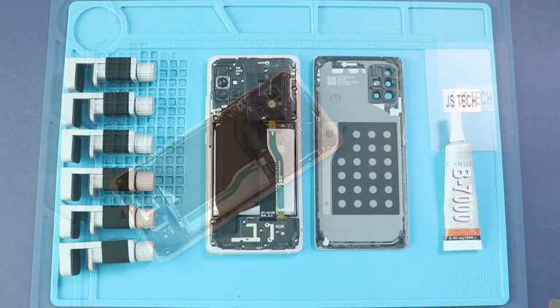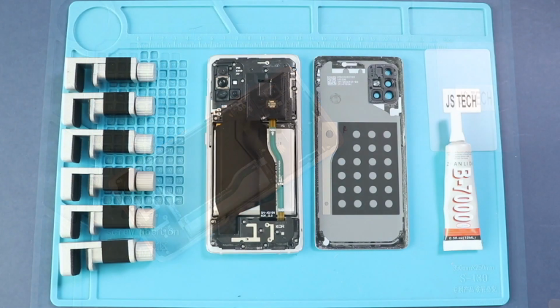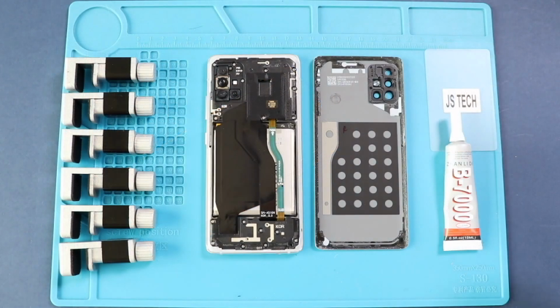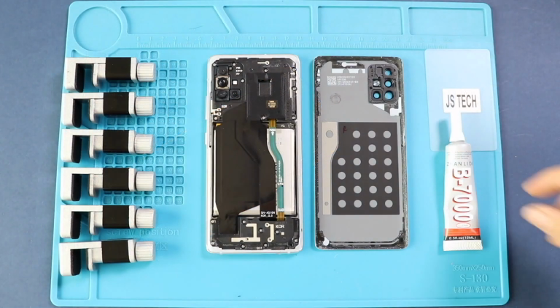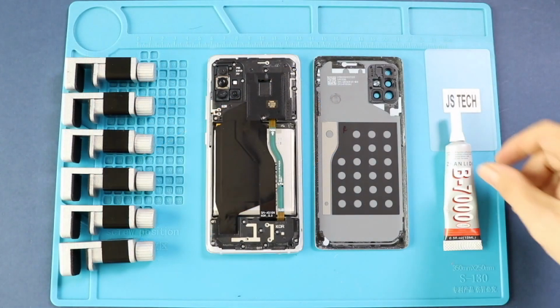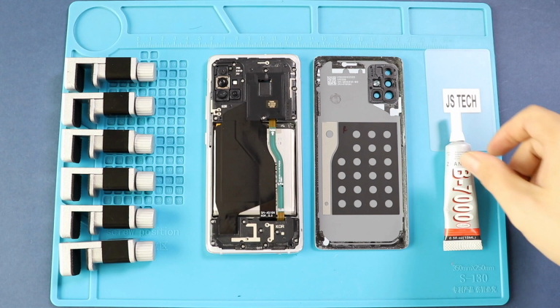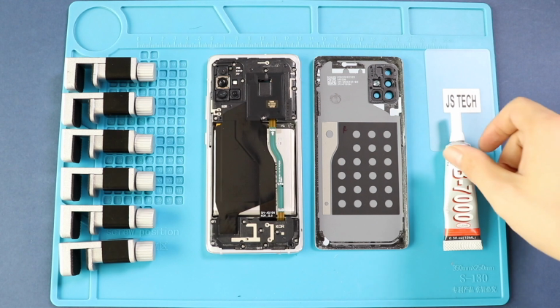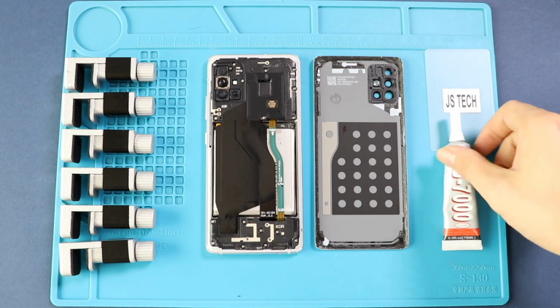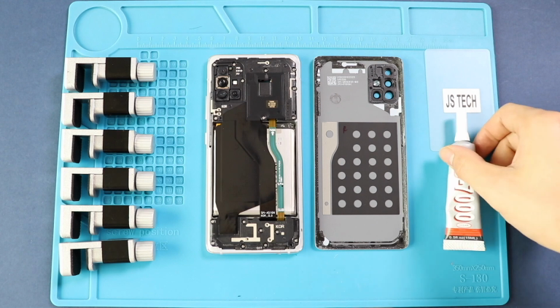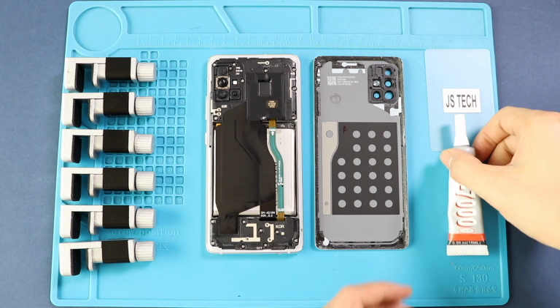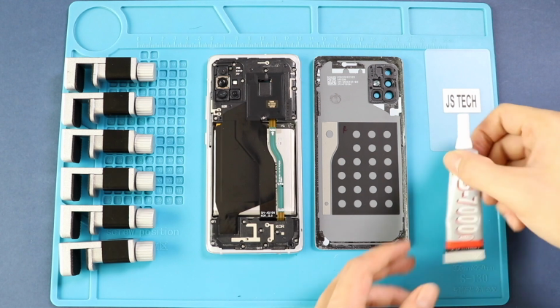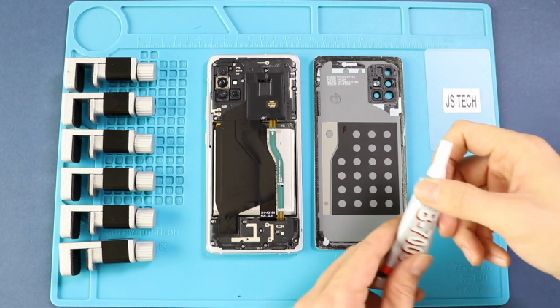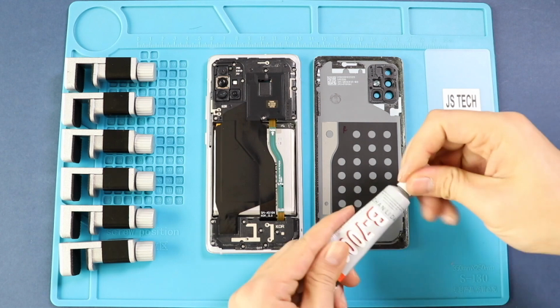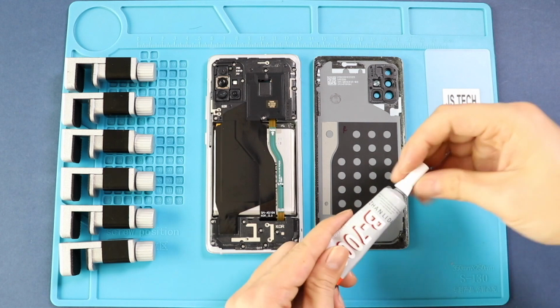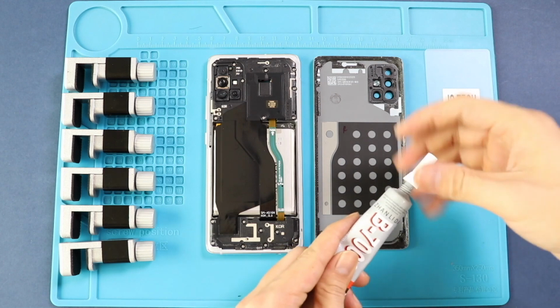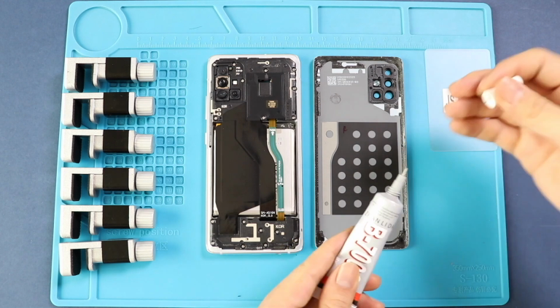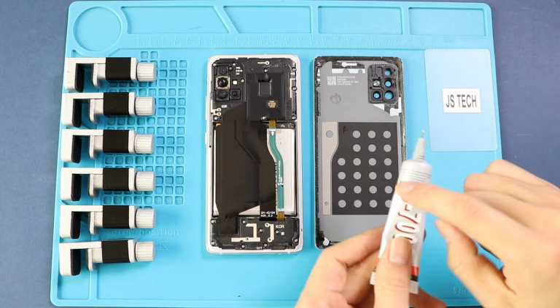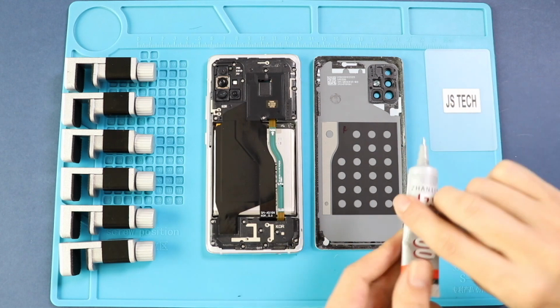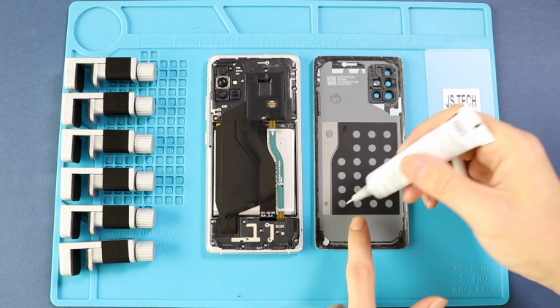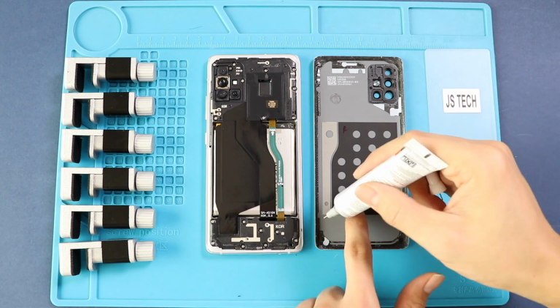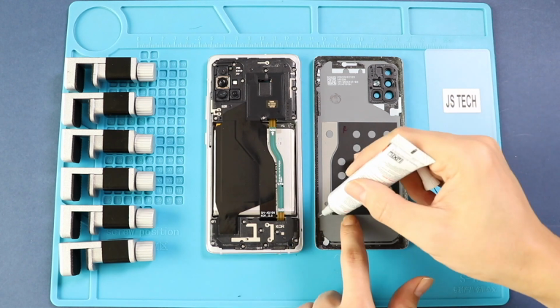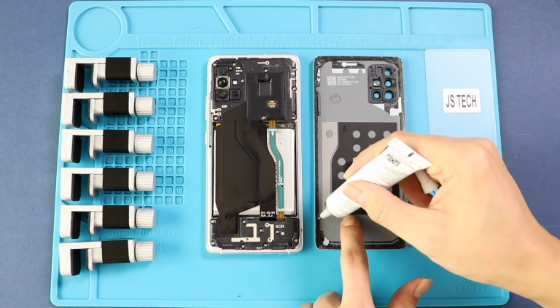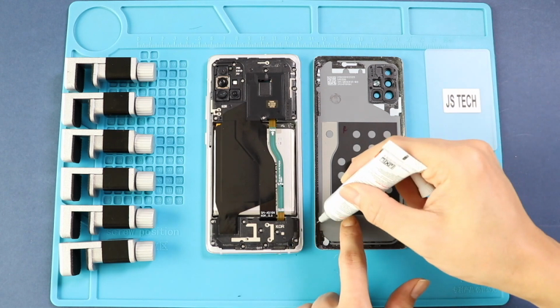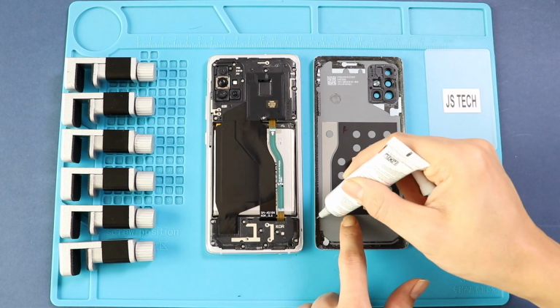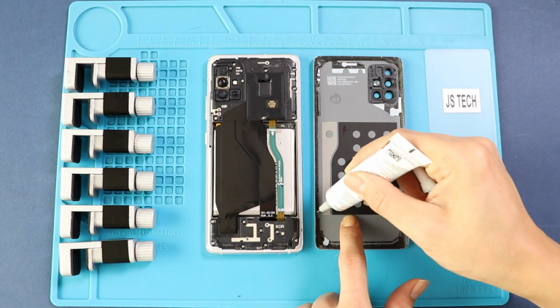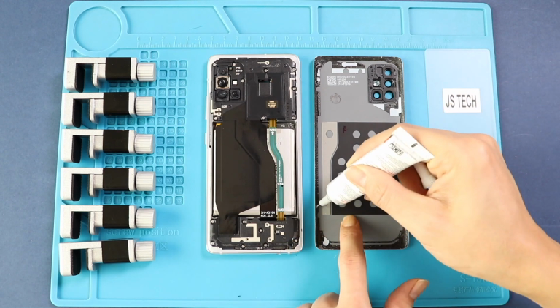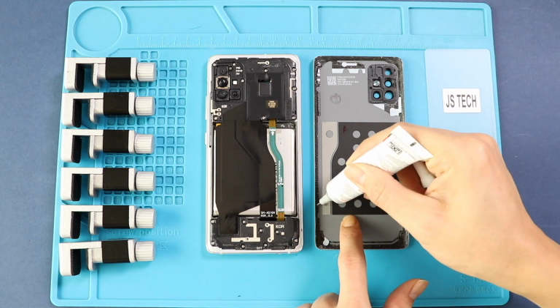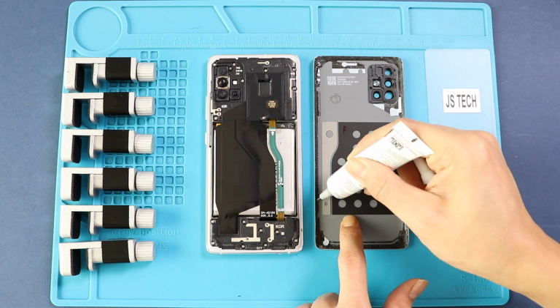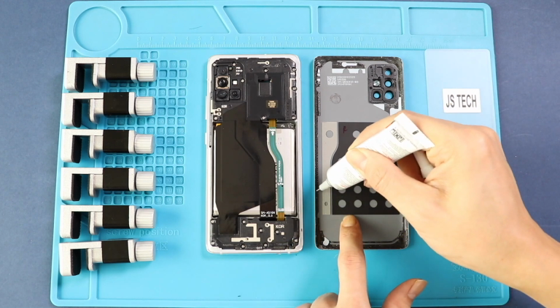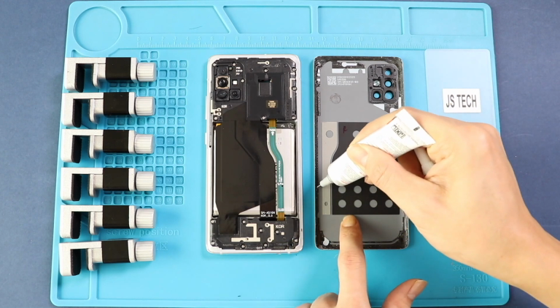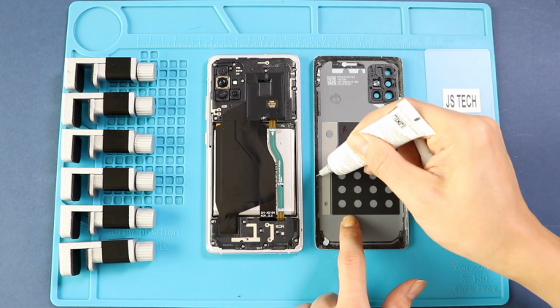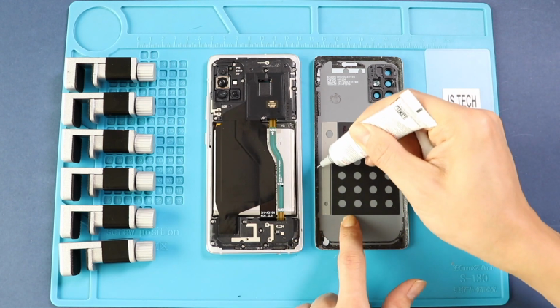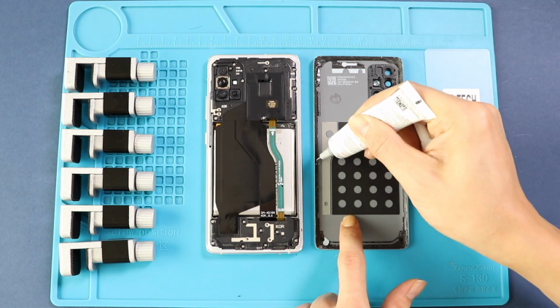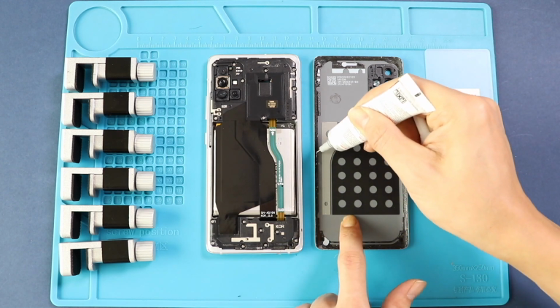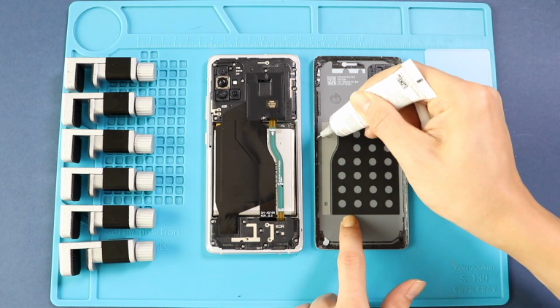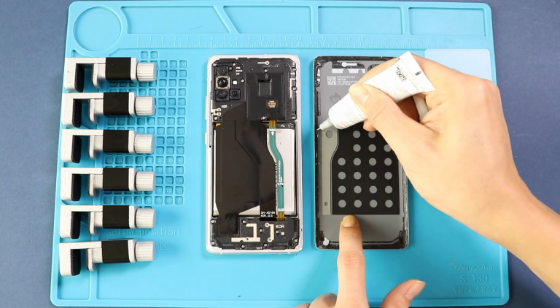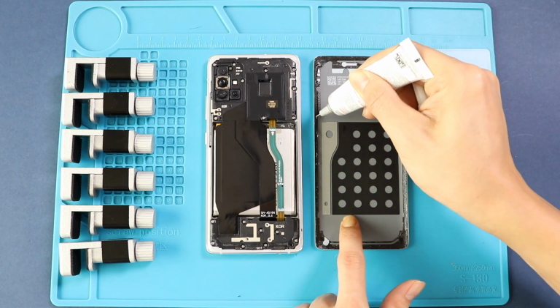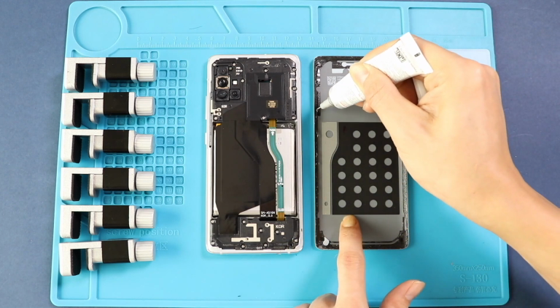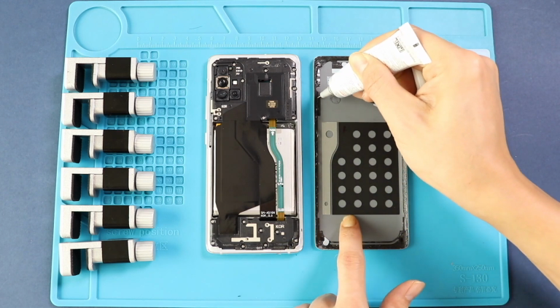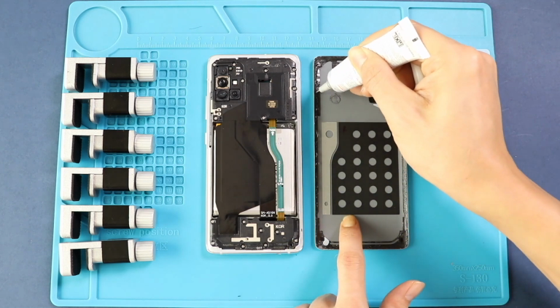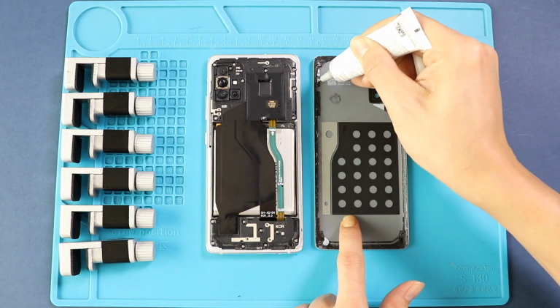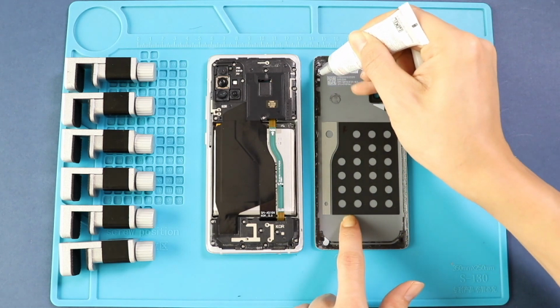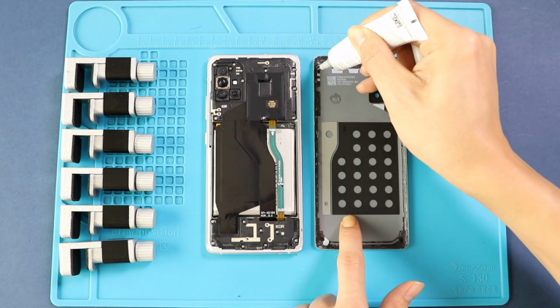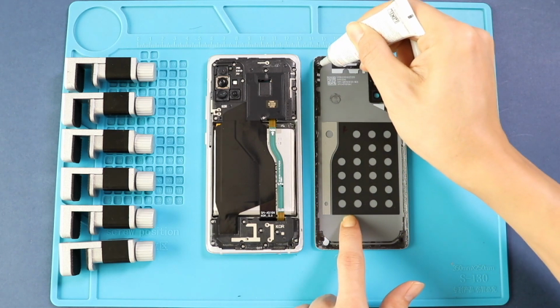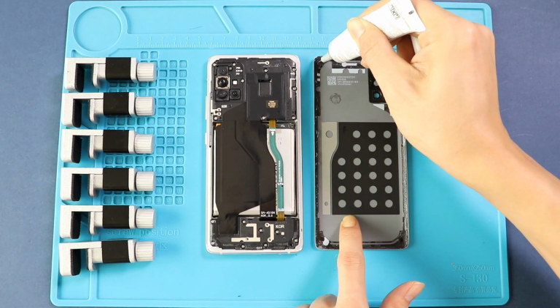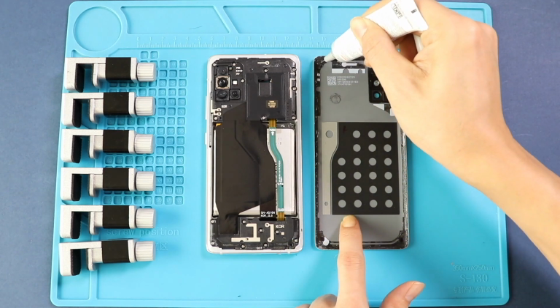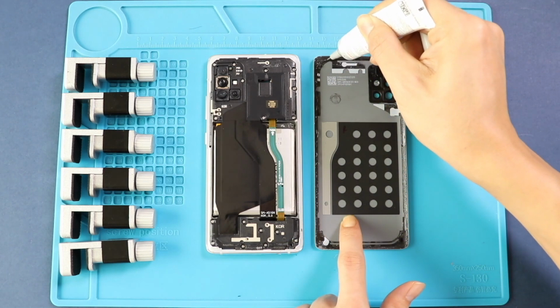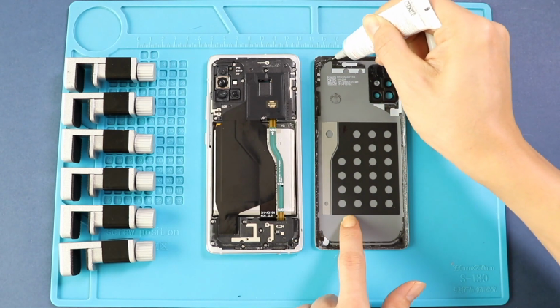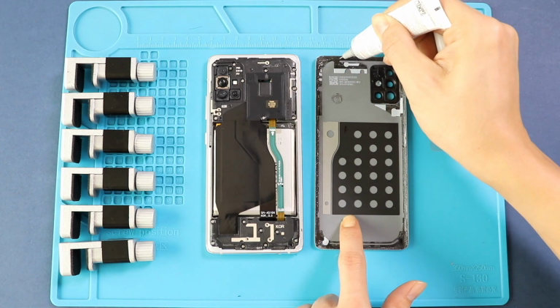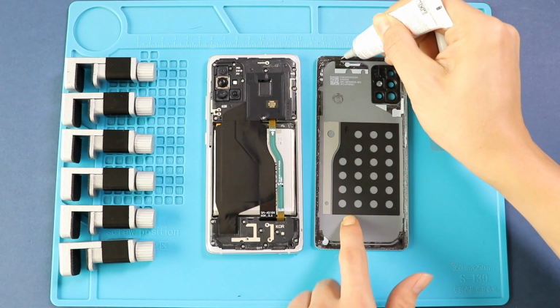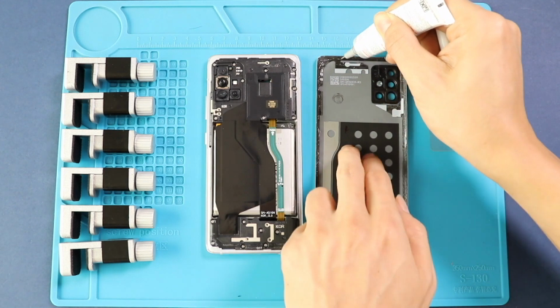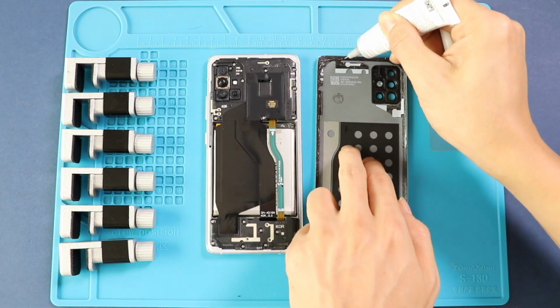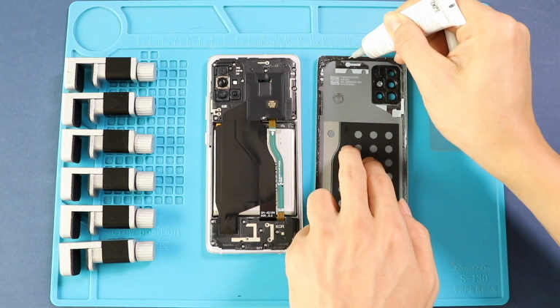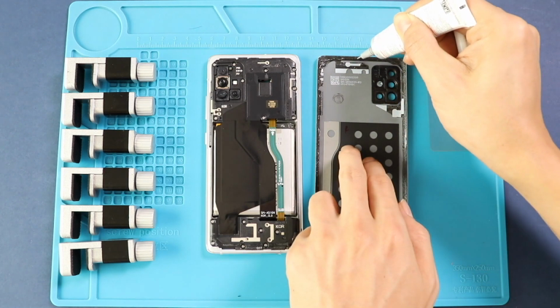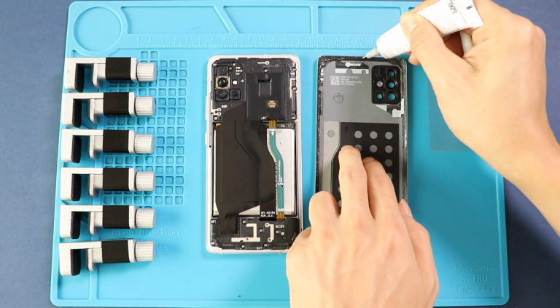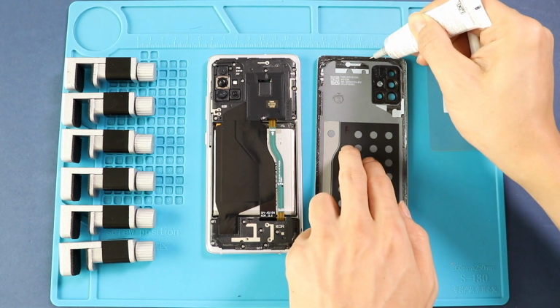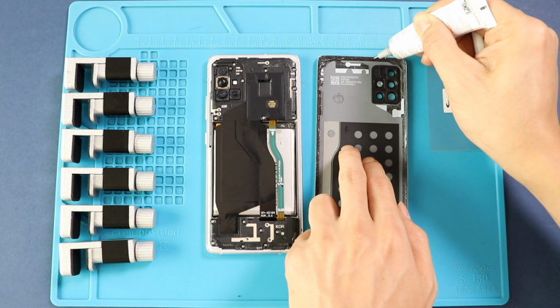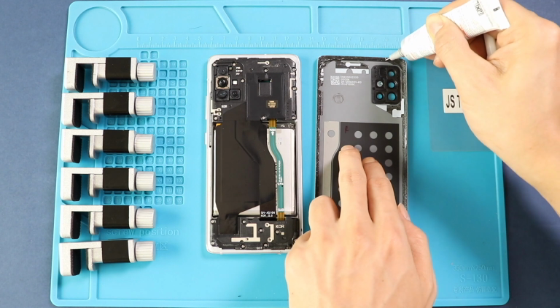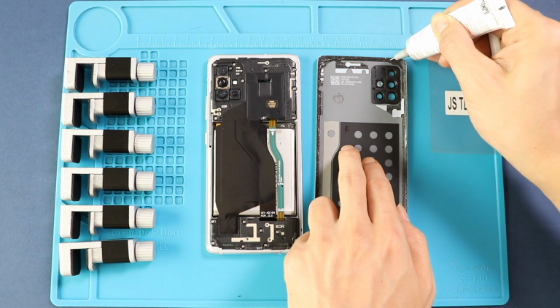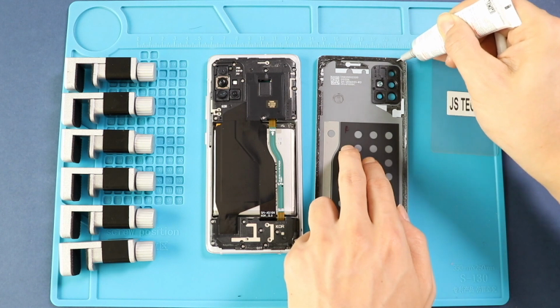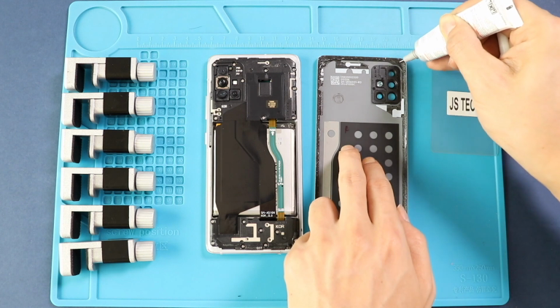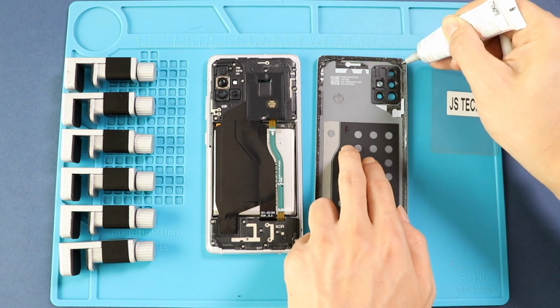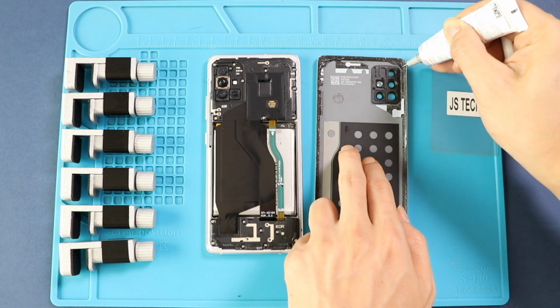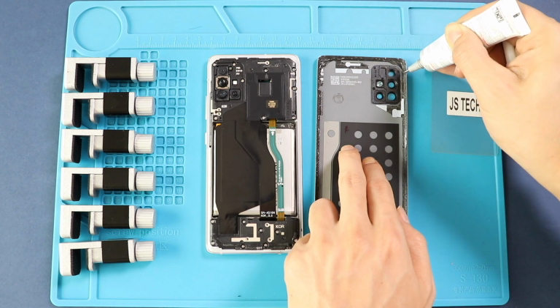Before installing the main back cover, make sure it has enough glue on it. If not, use V7000 glue or new double-sided back cover adhesive.